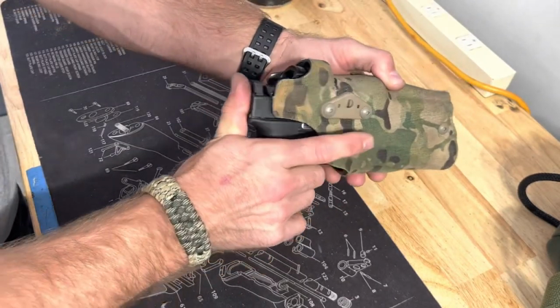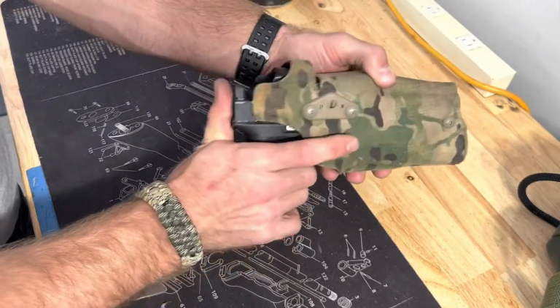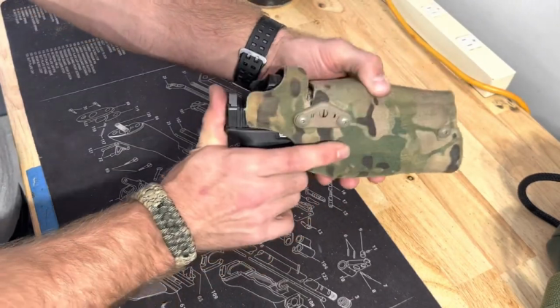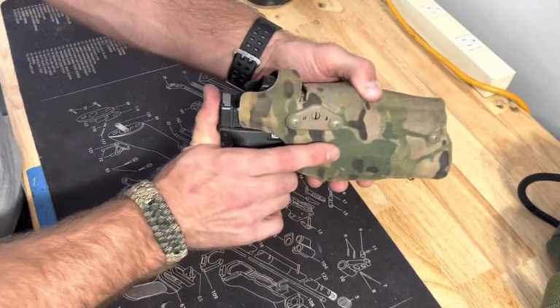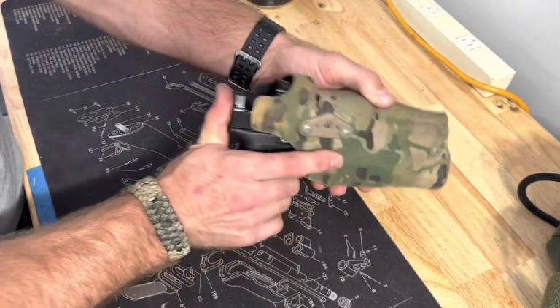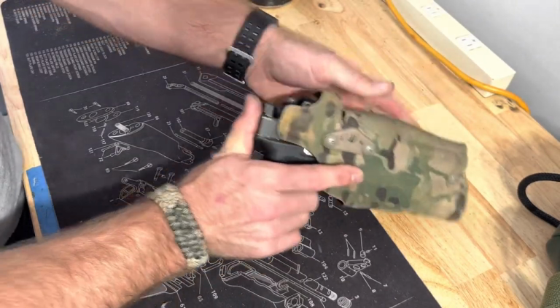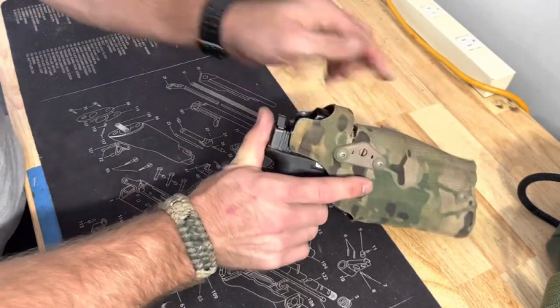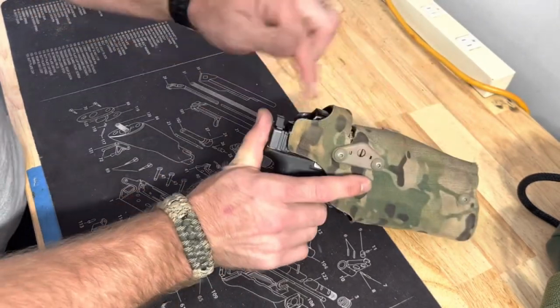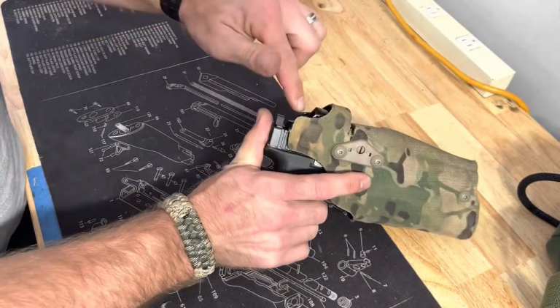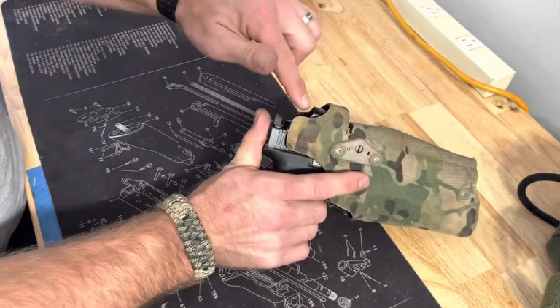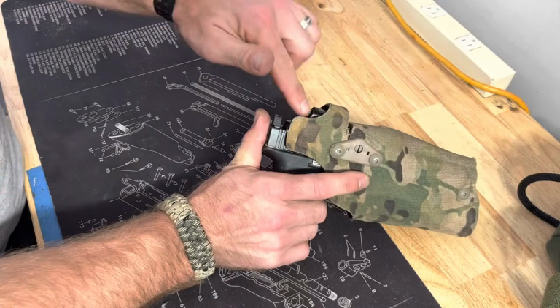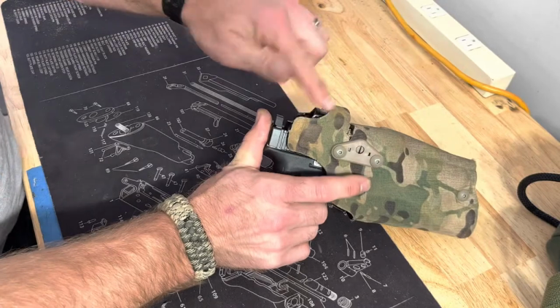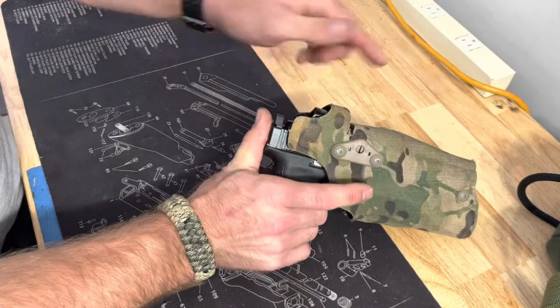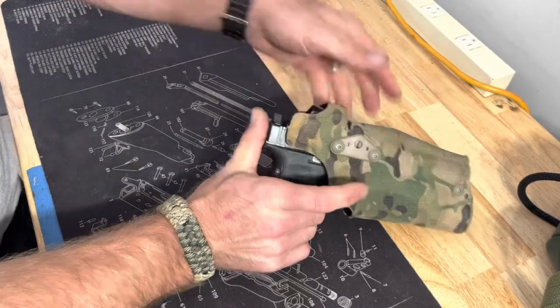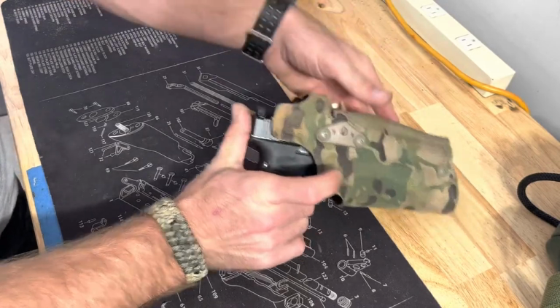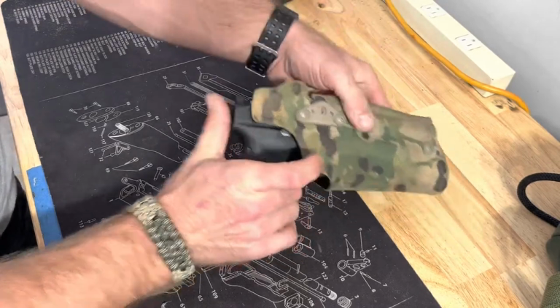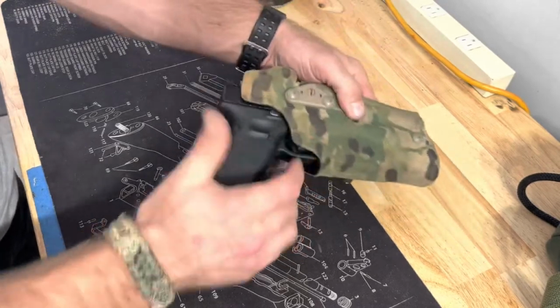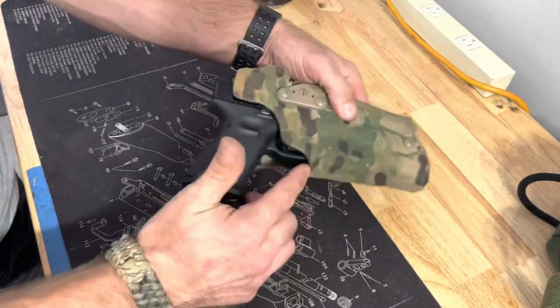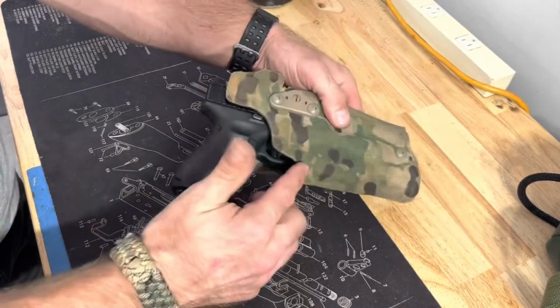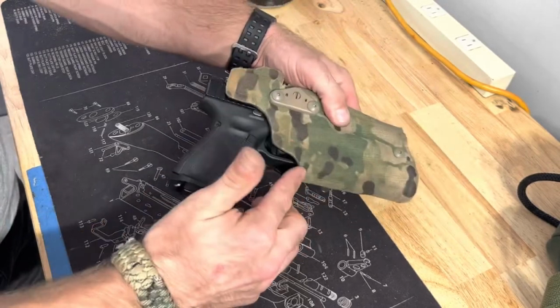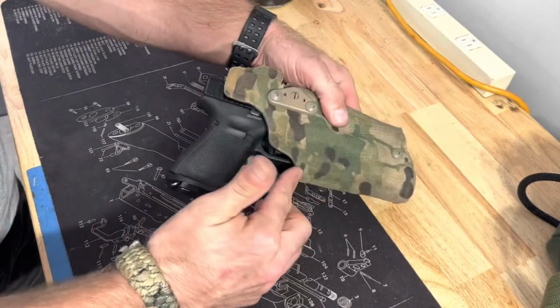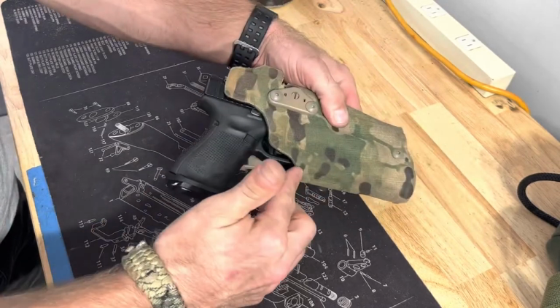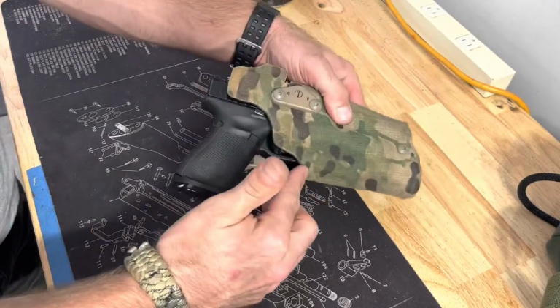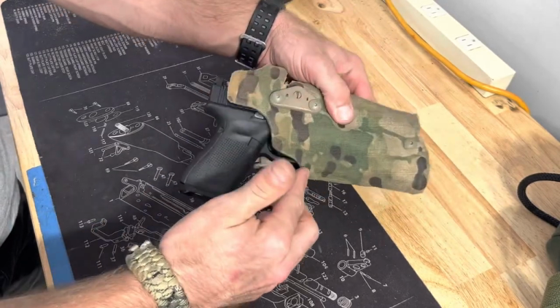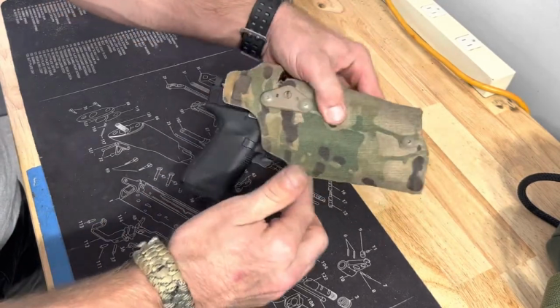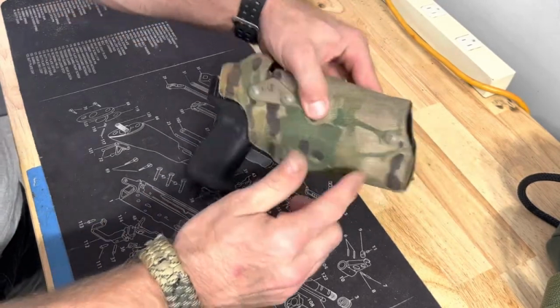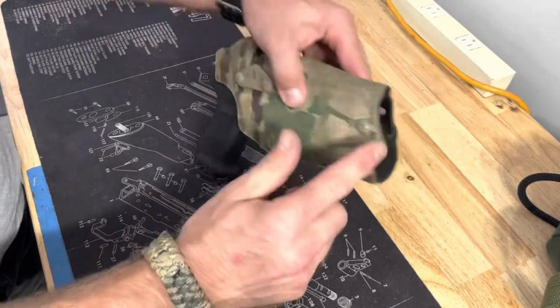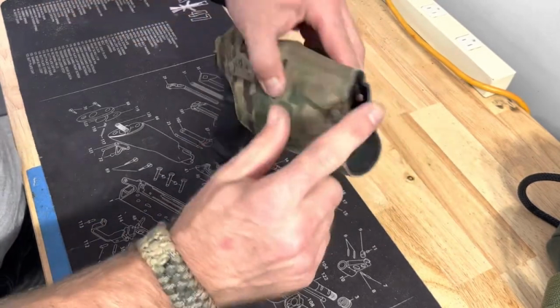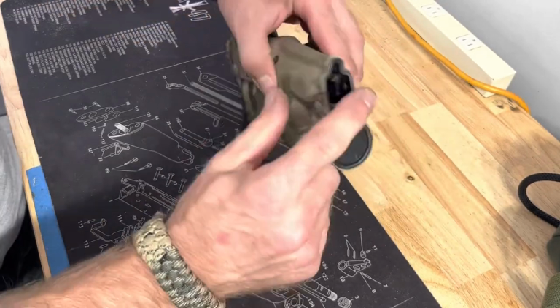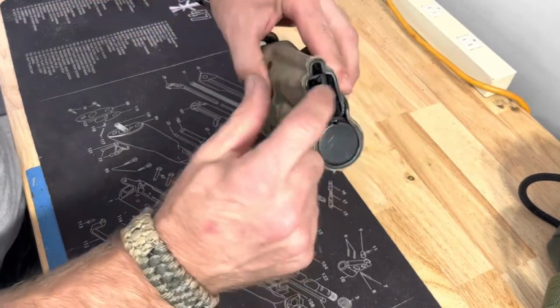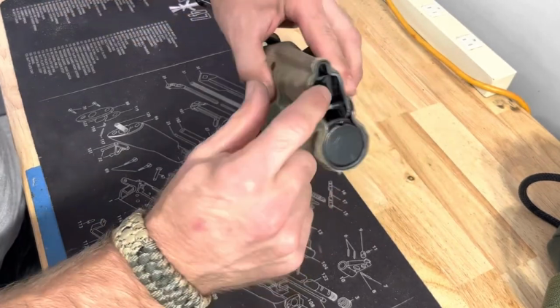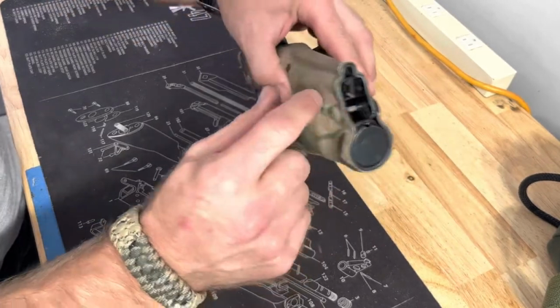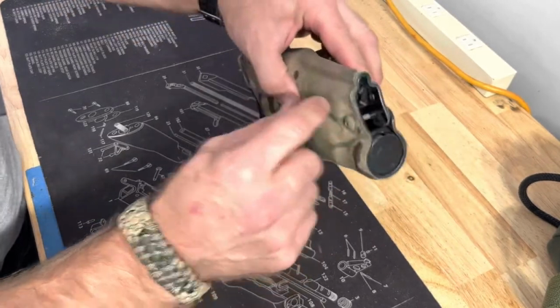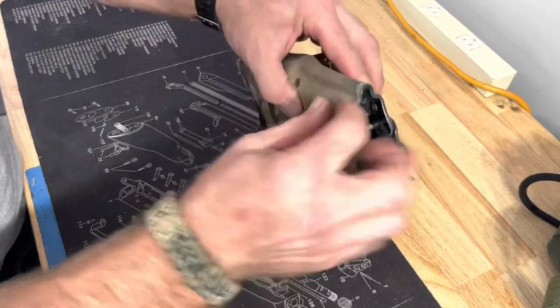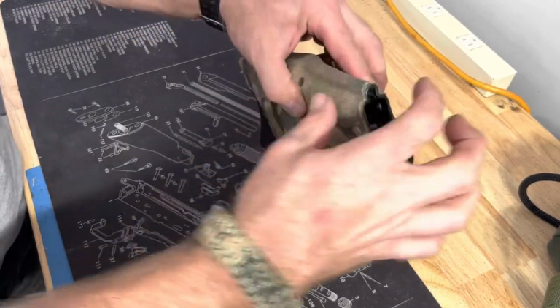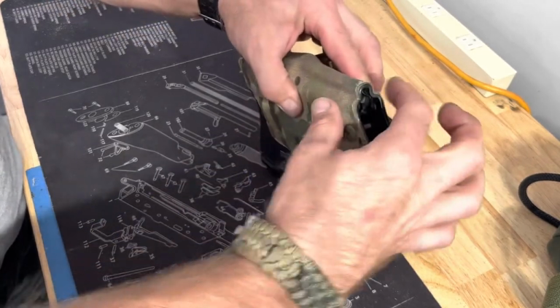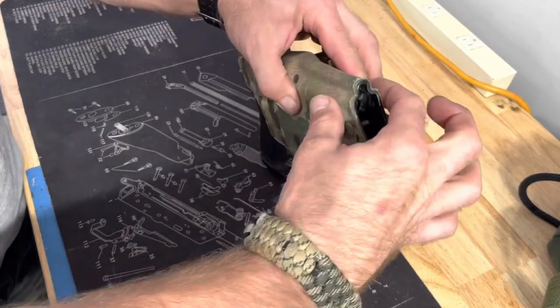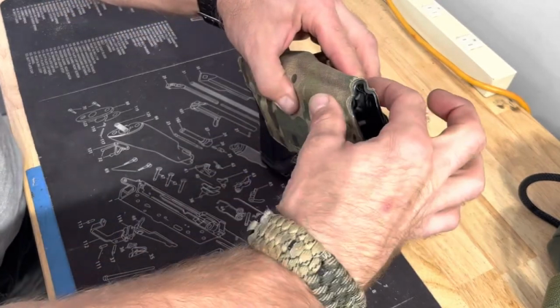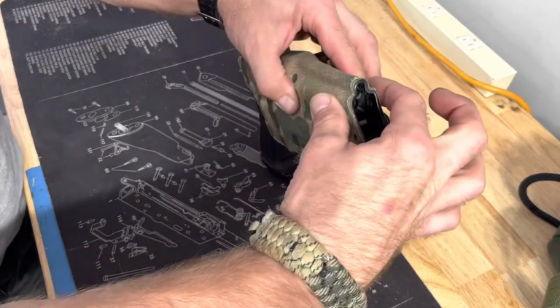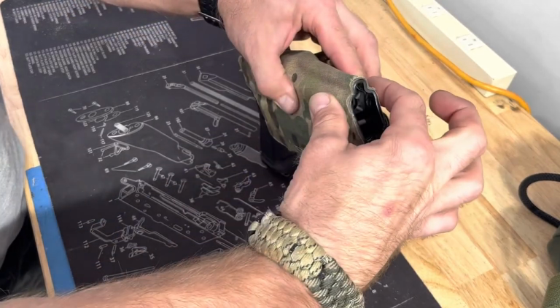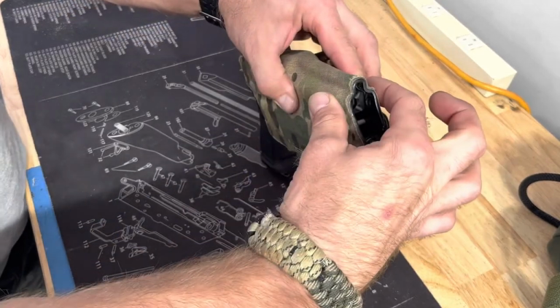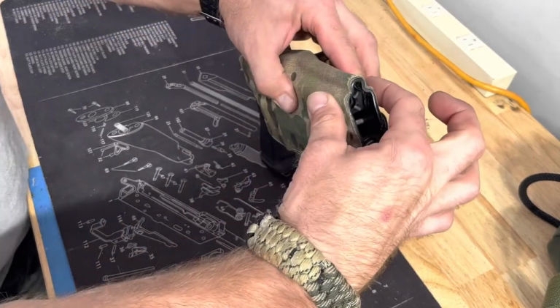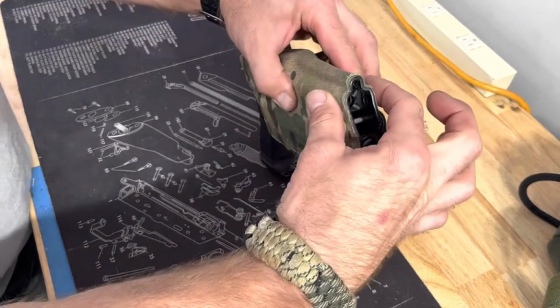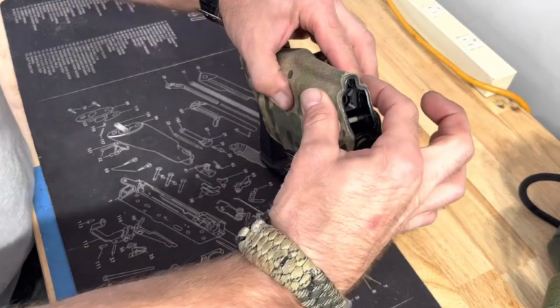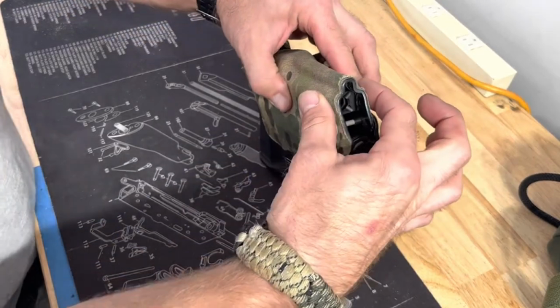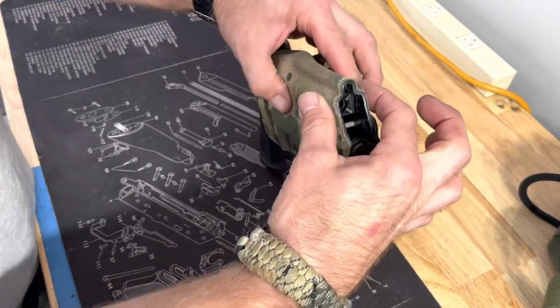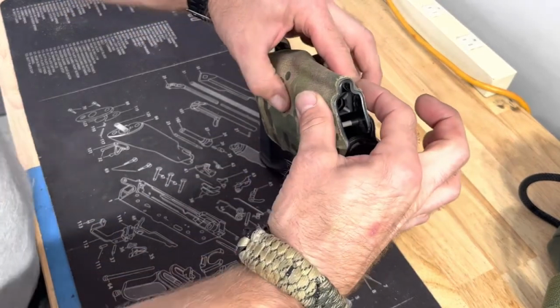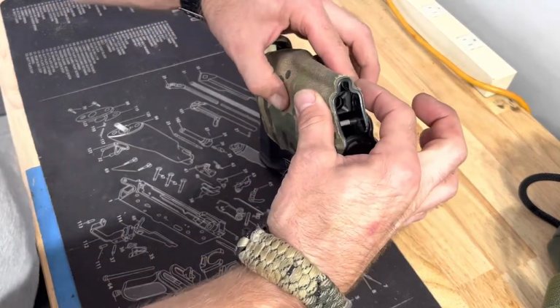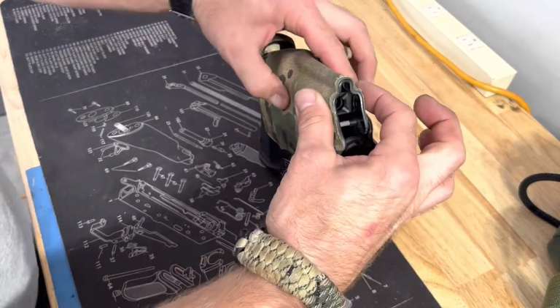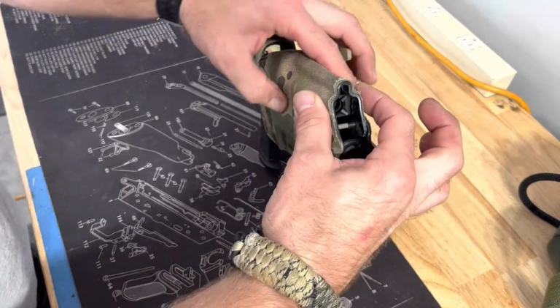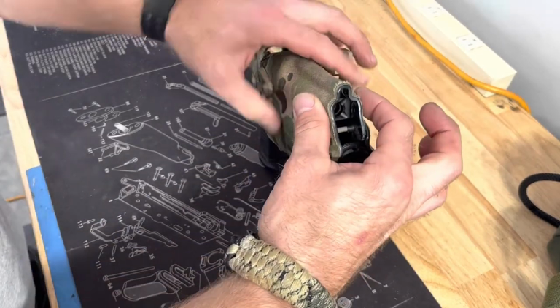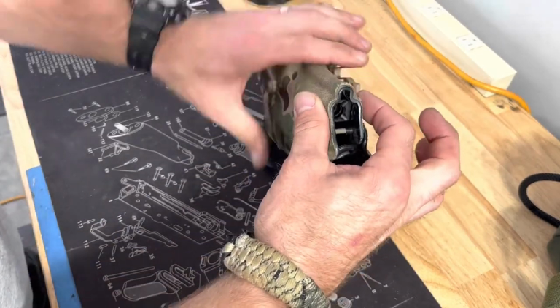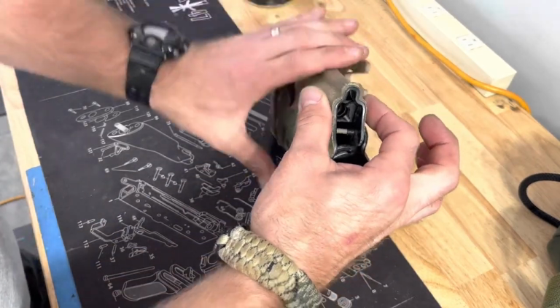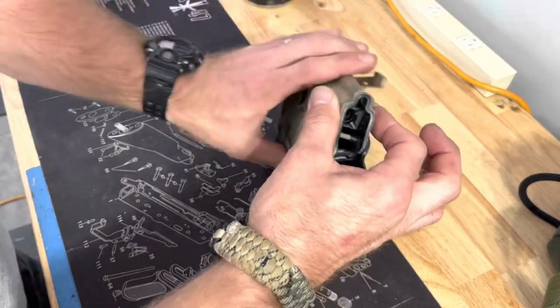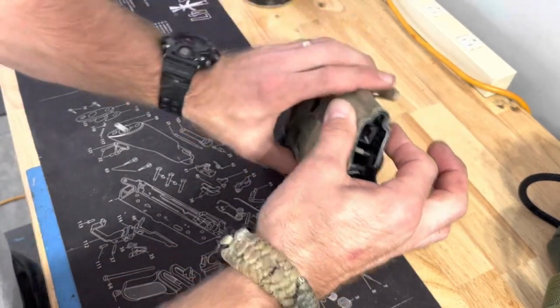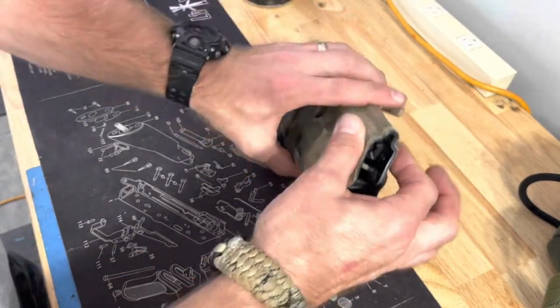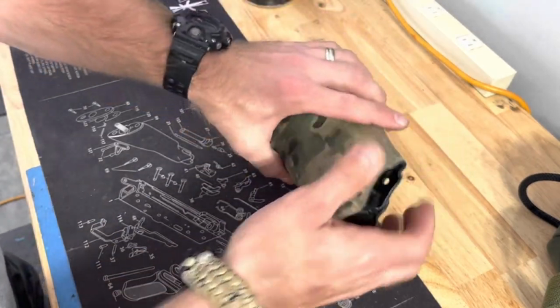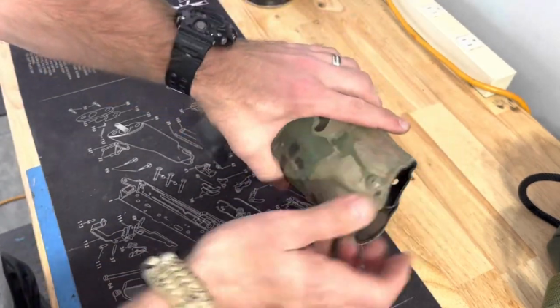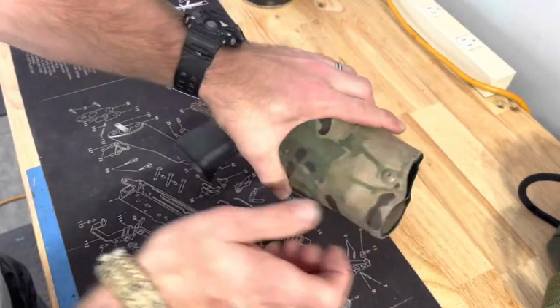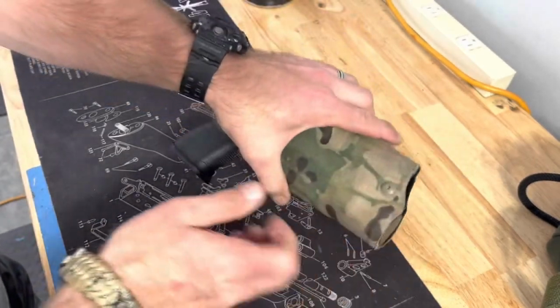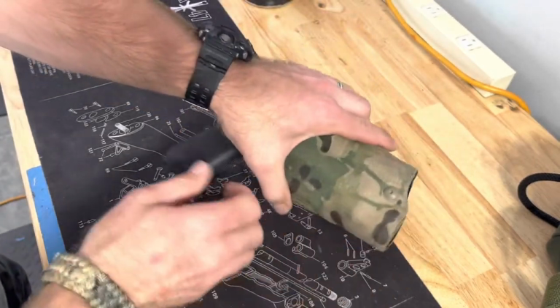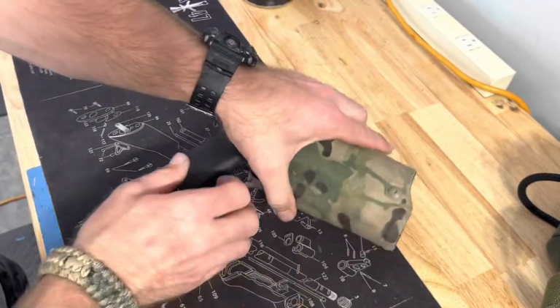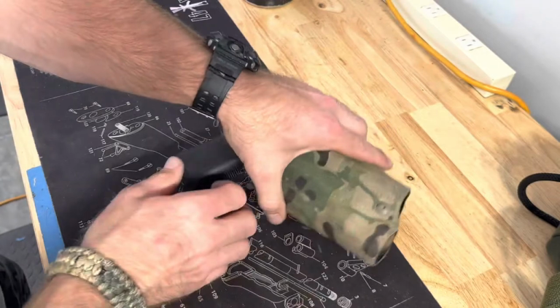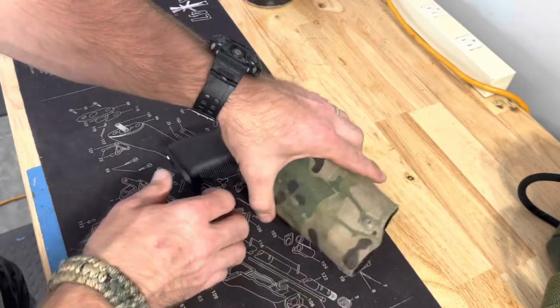It will not go all the way in. It will not lock up. It's because it's too thin down here. We're going to try to see if we can fix that.